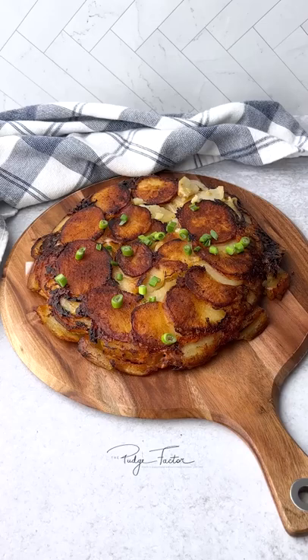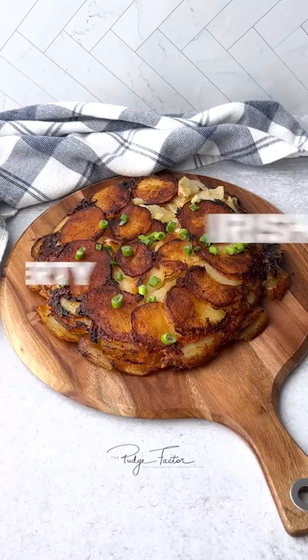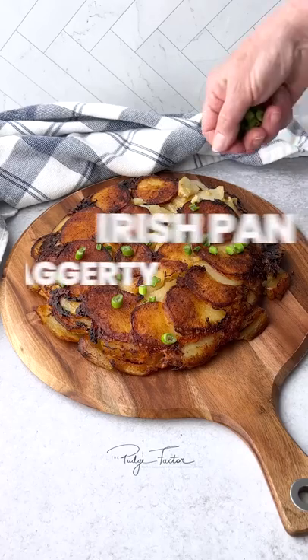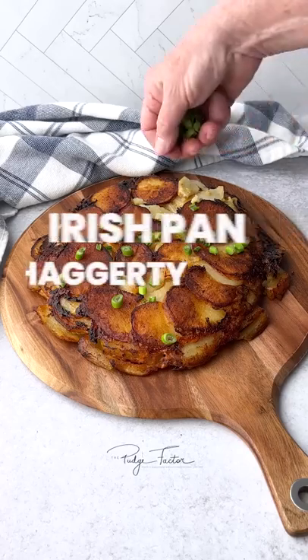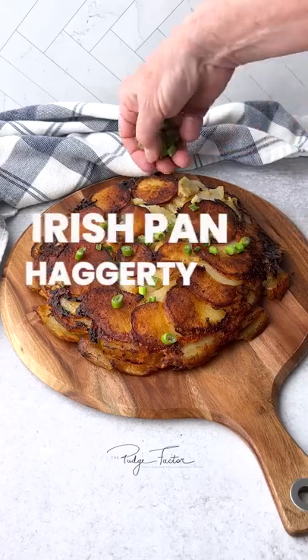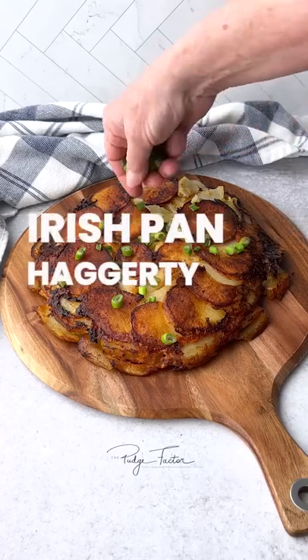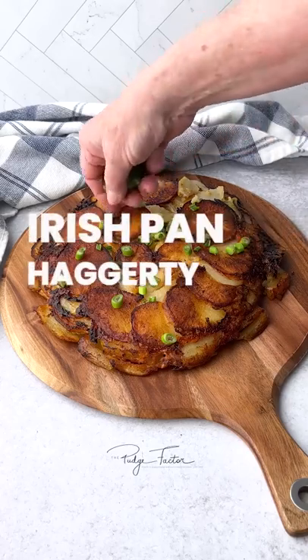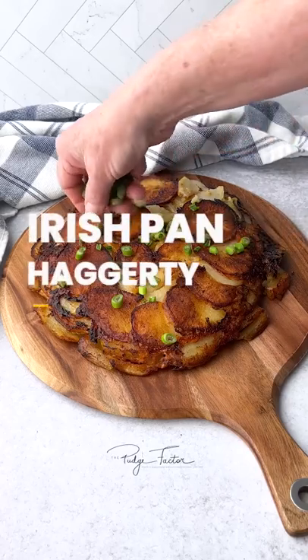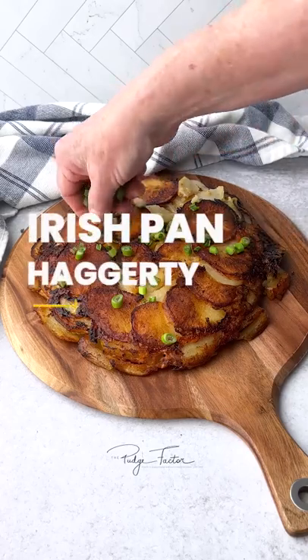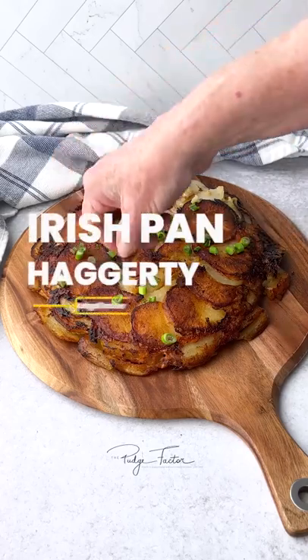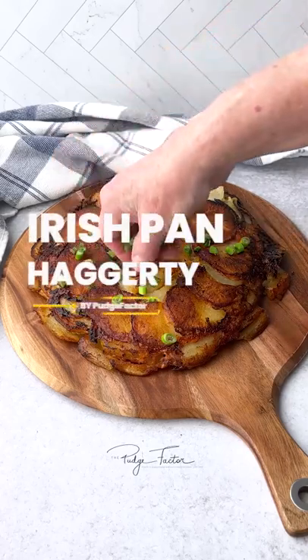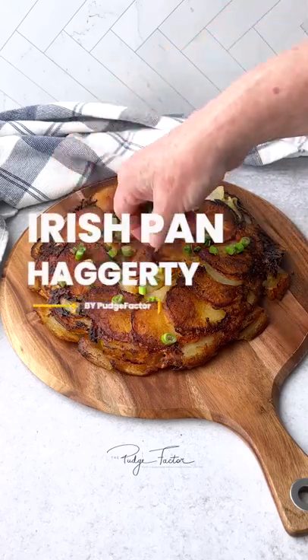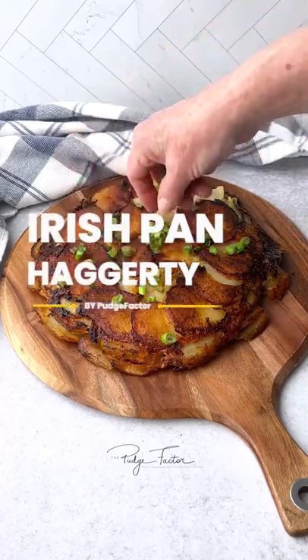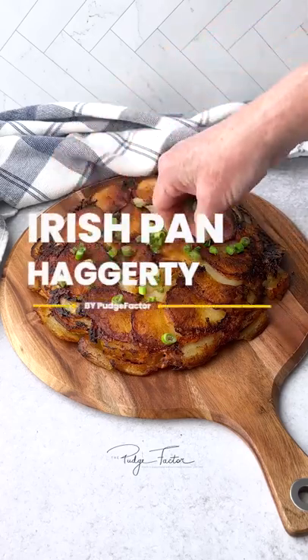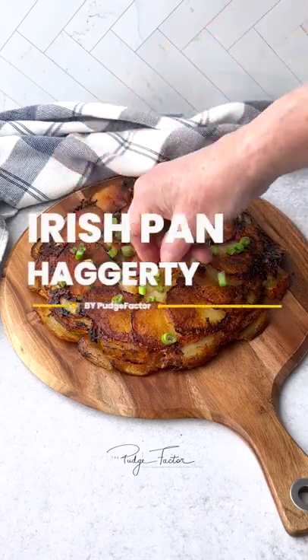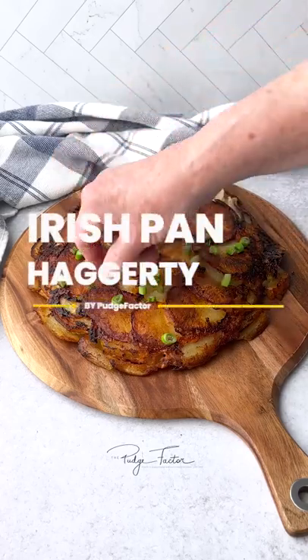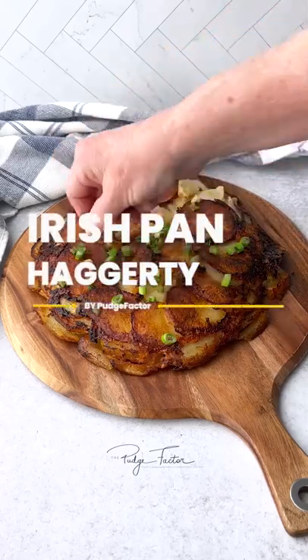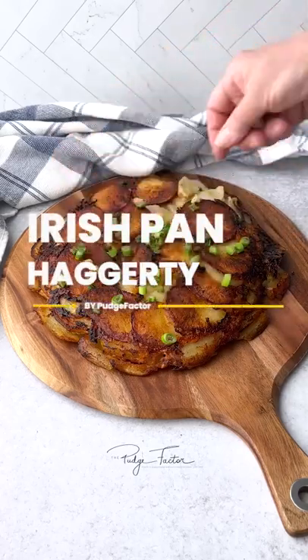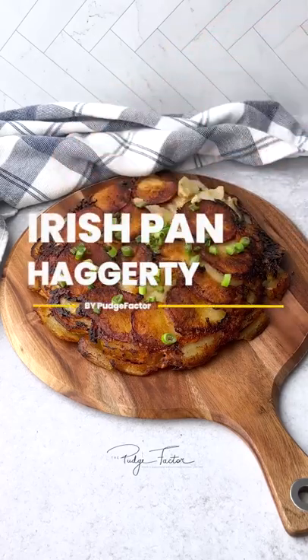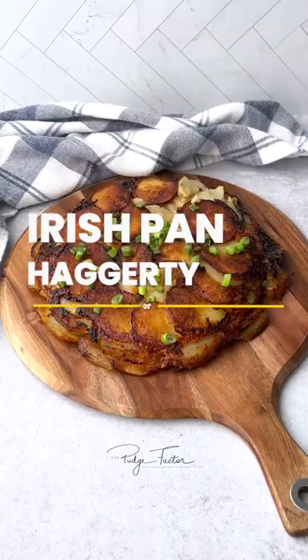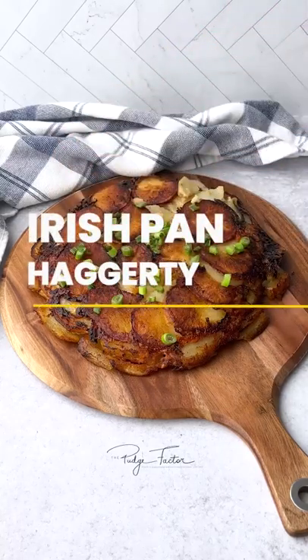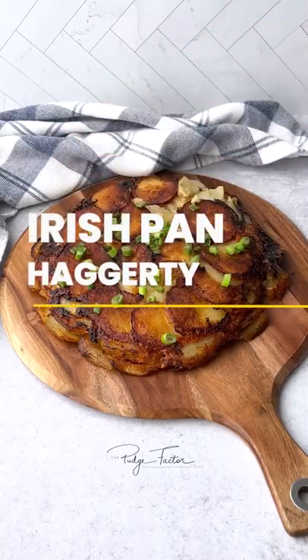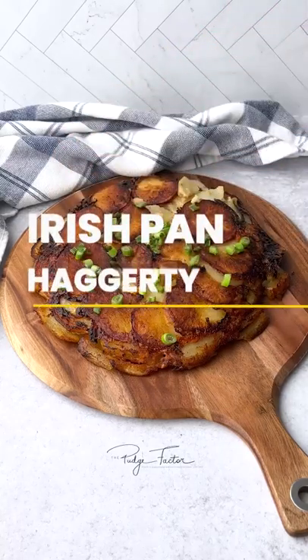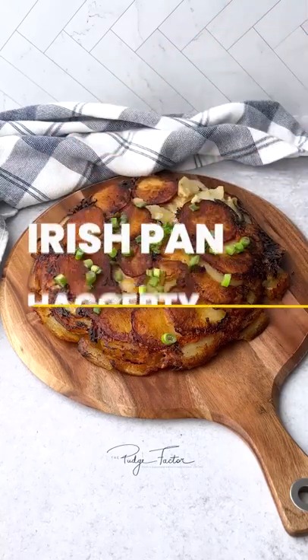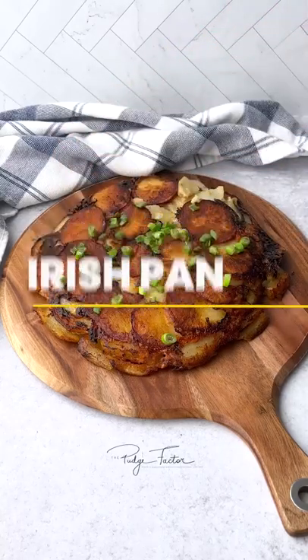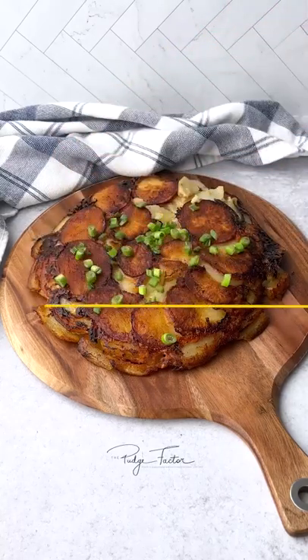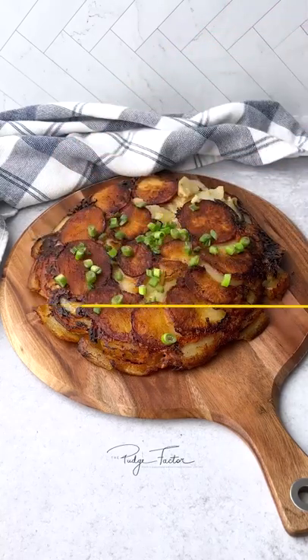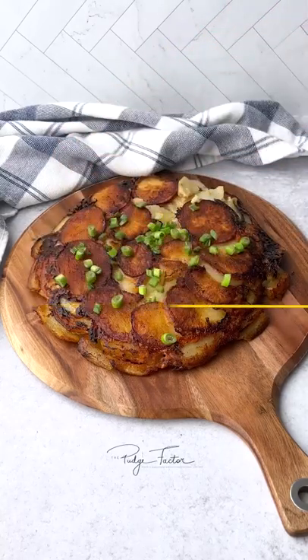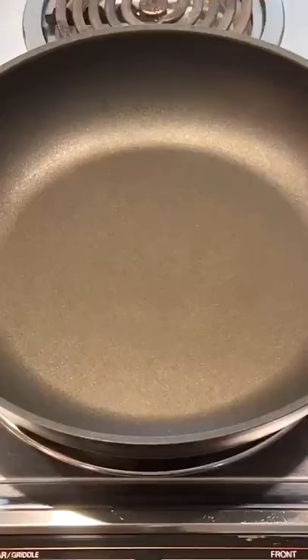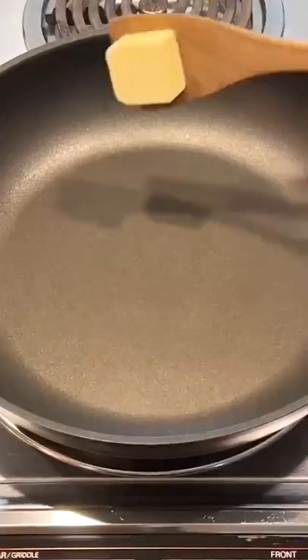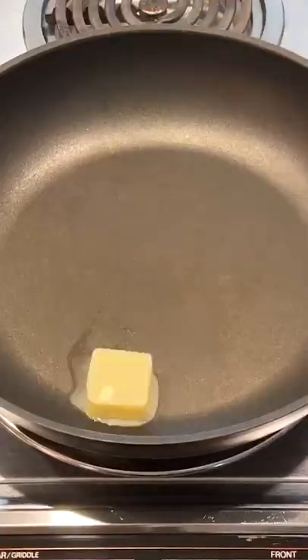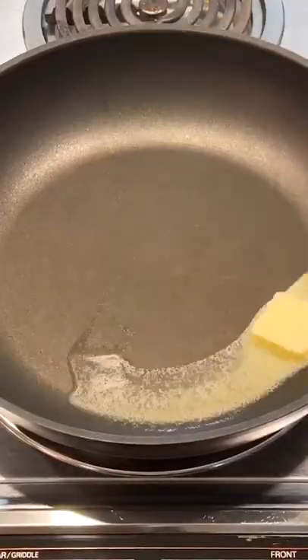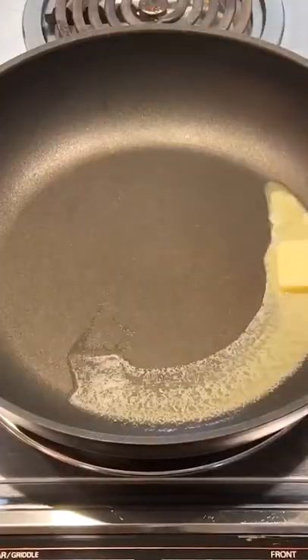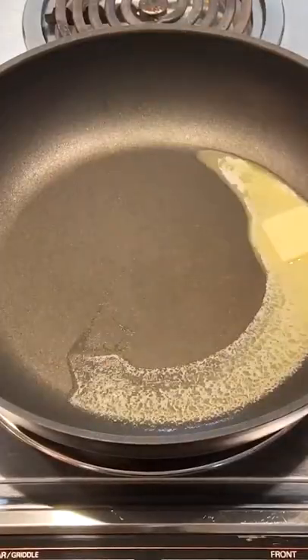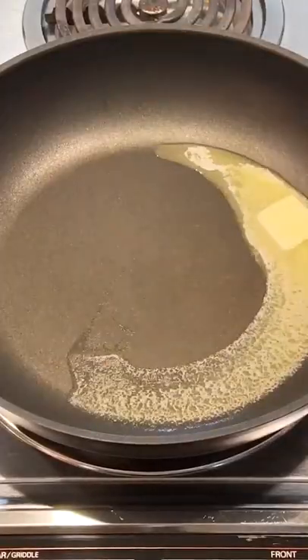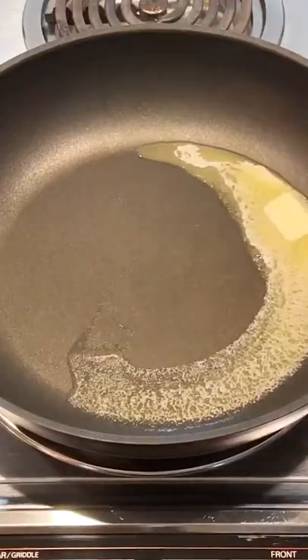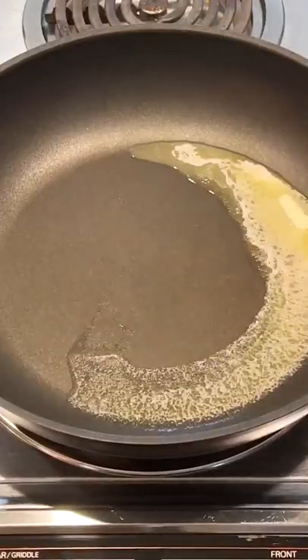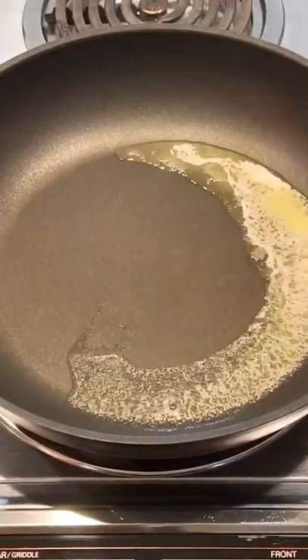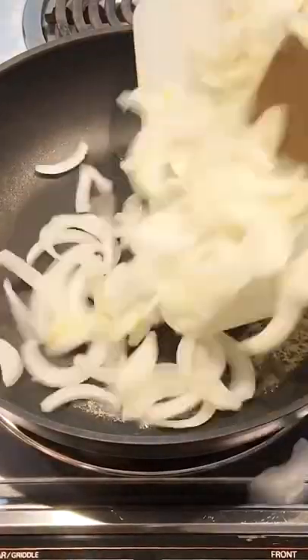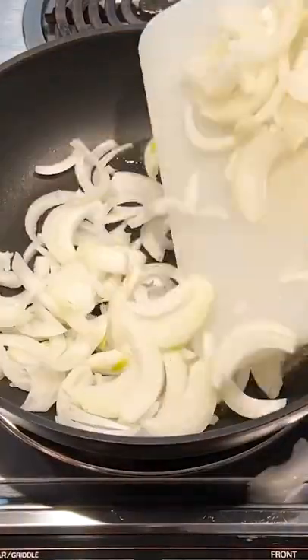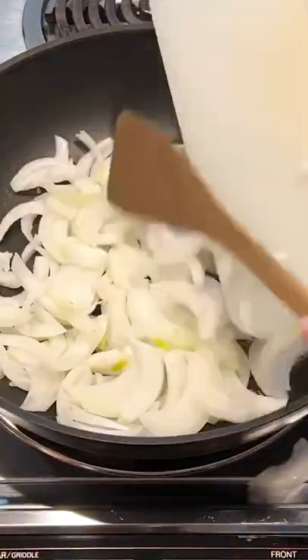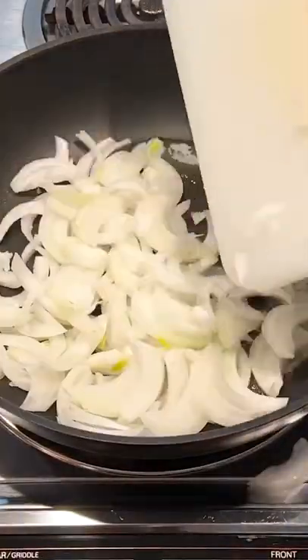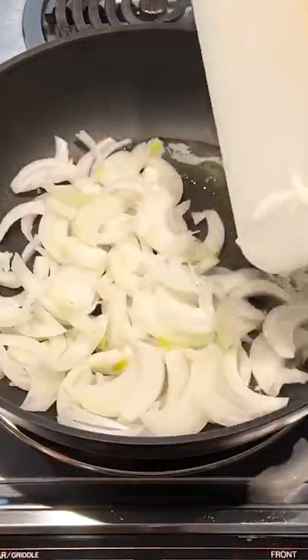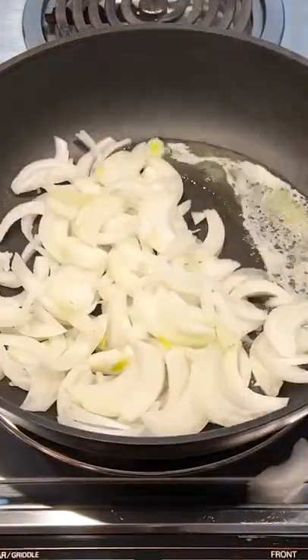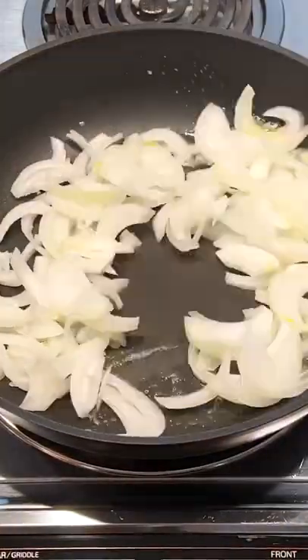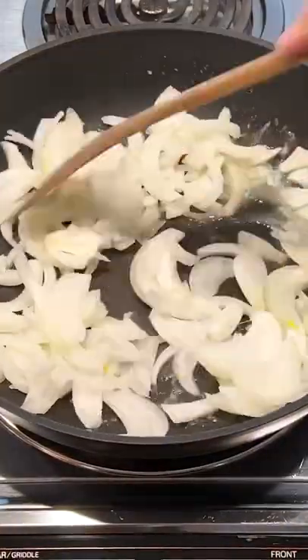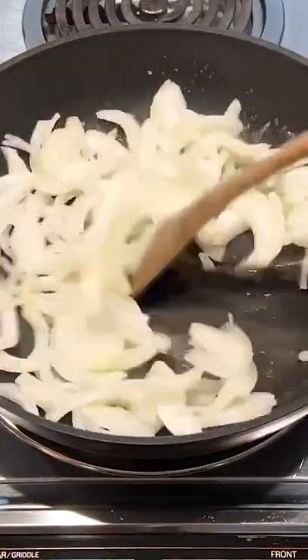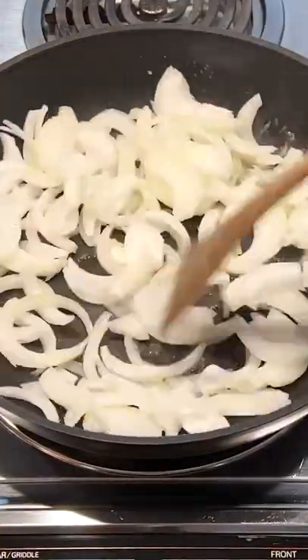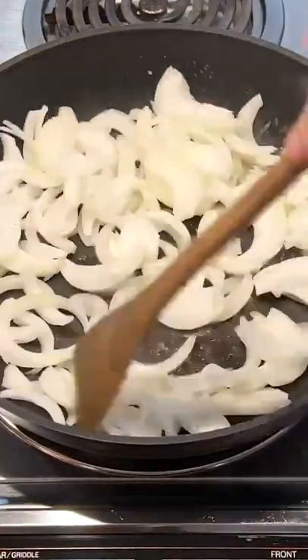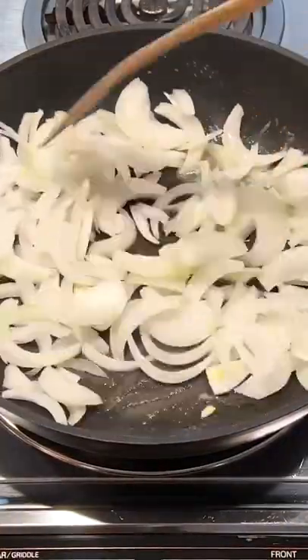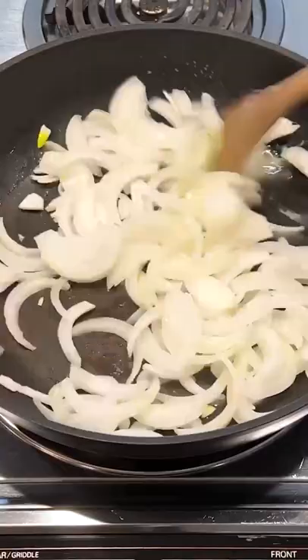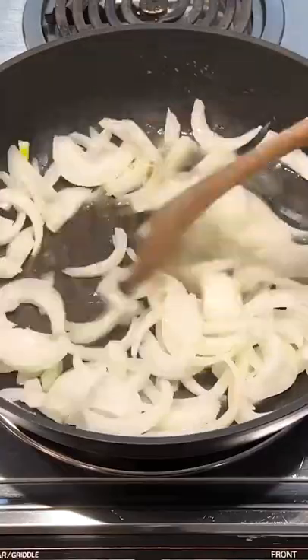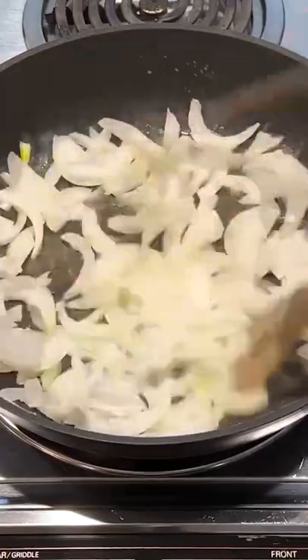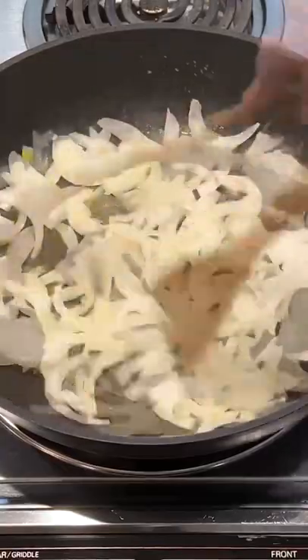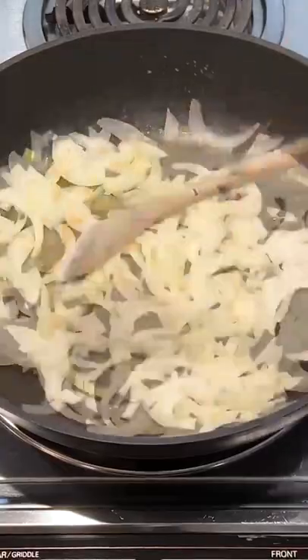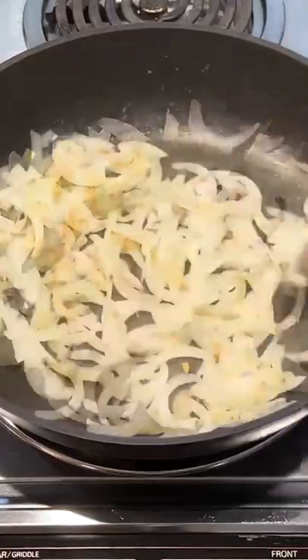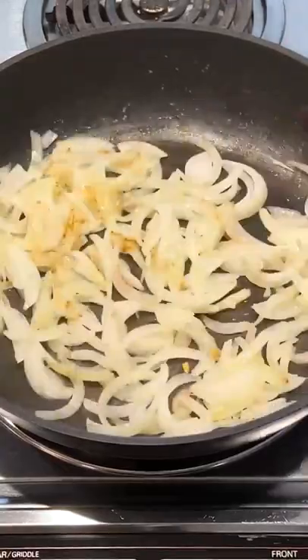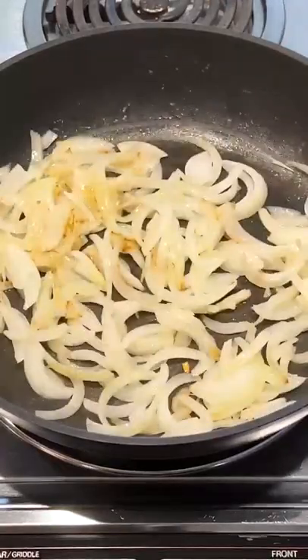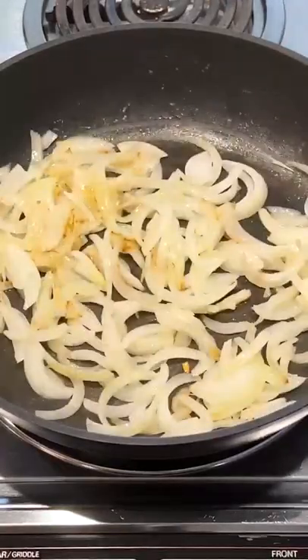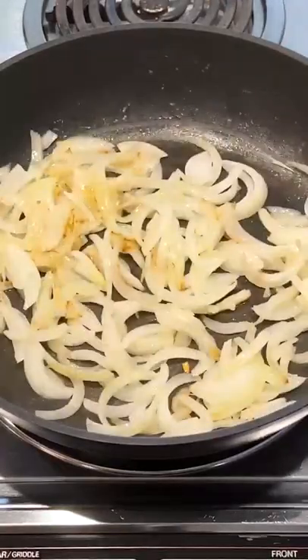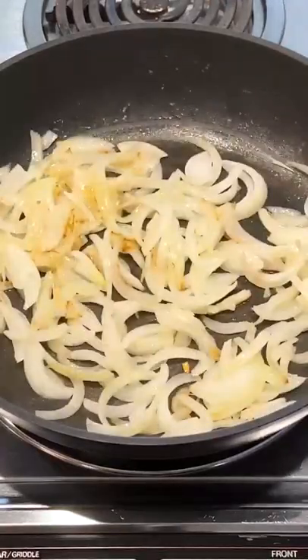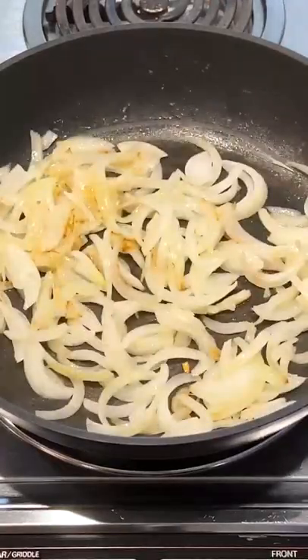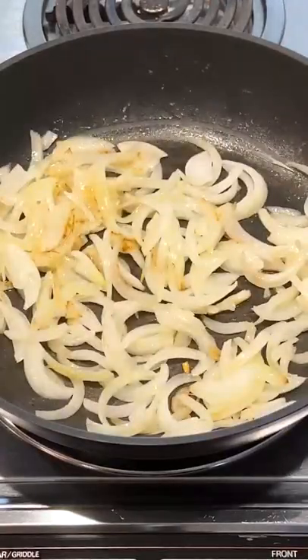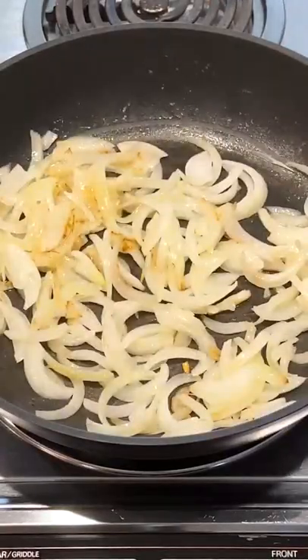Prepare to be amazed with Irish Pan Hagerty. Start by cooking onions and butter until tender, about 15 minutes.